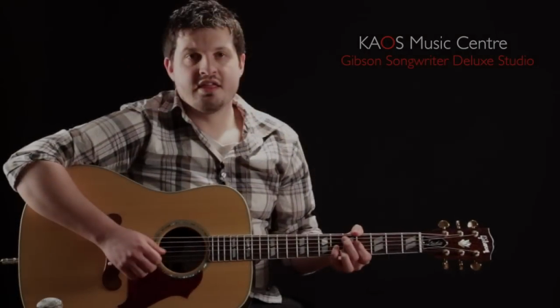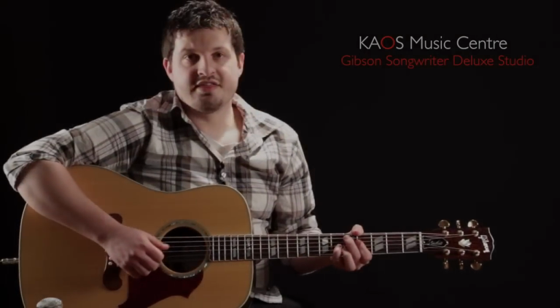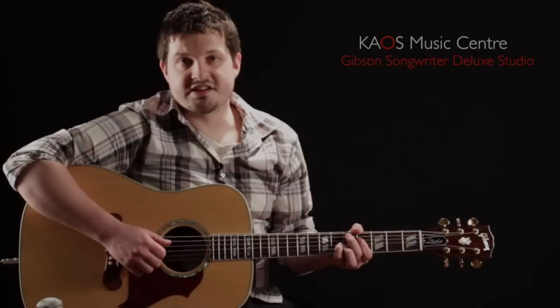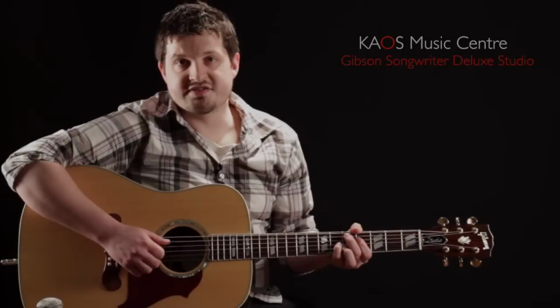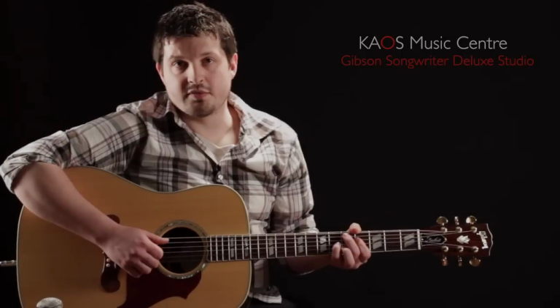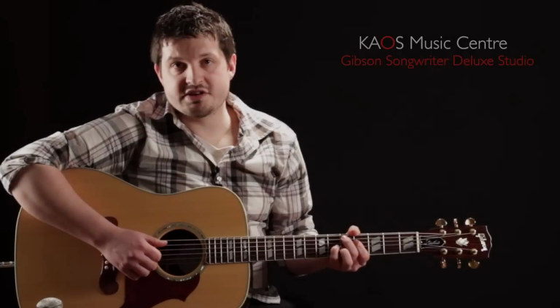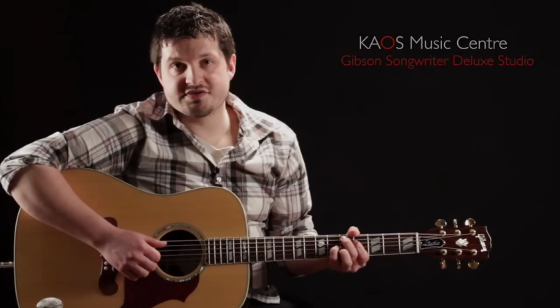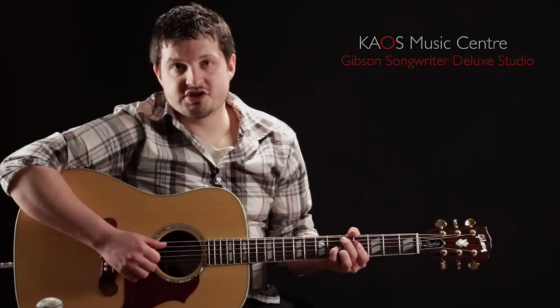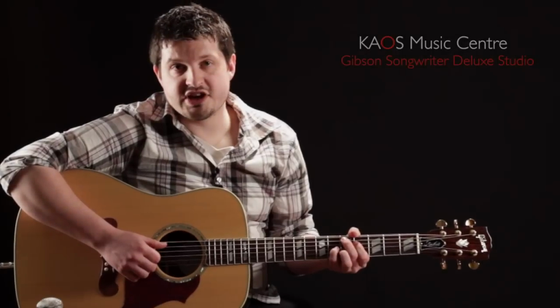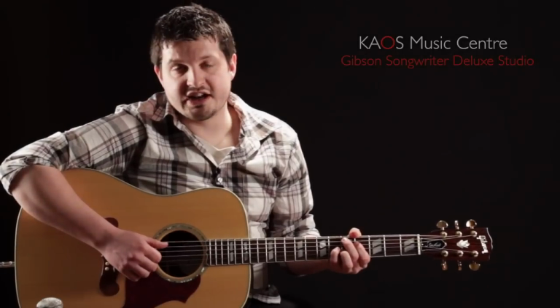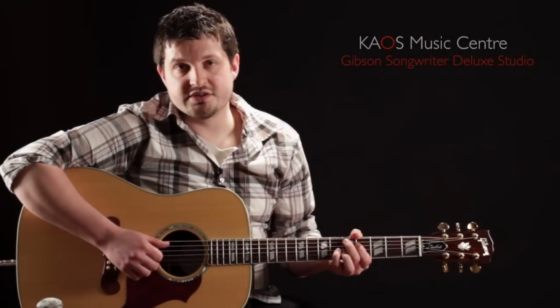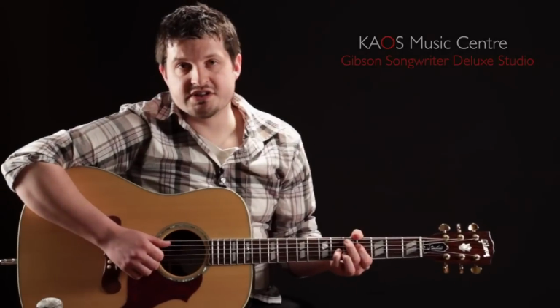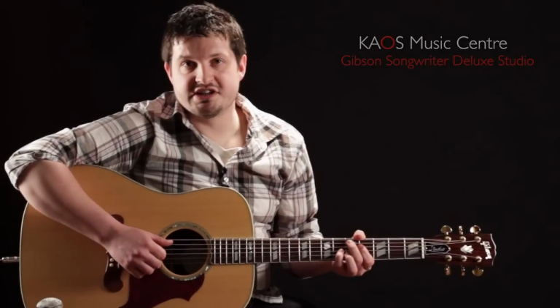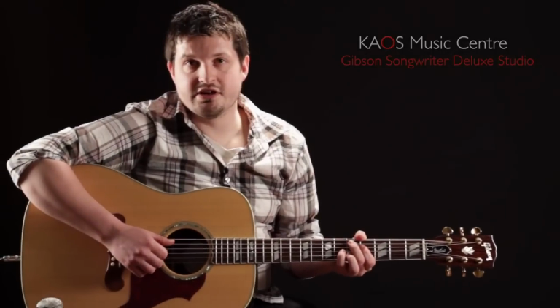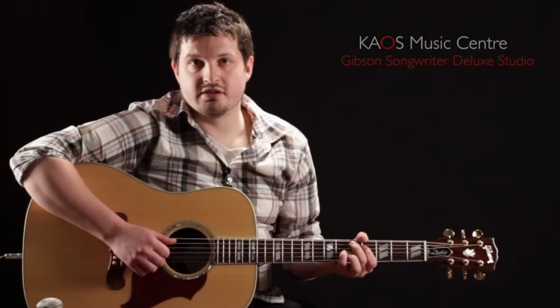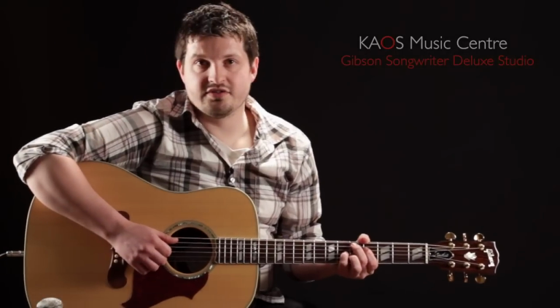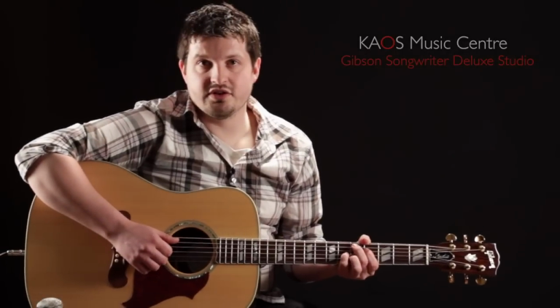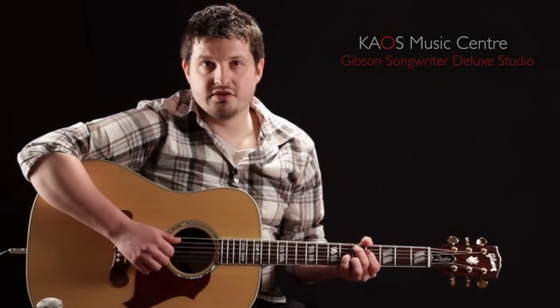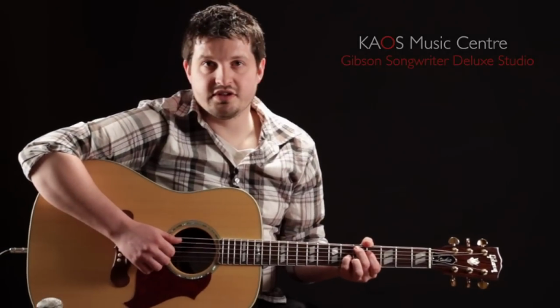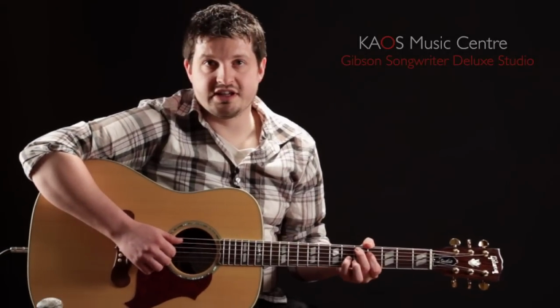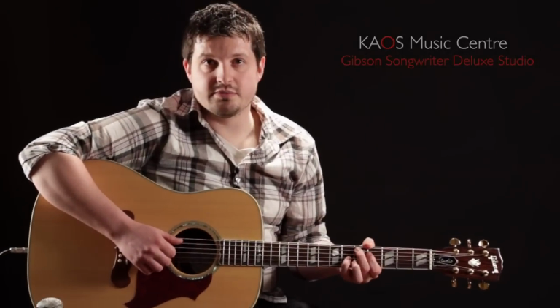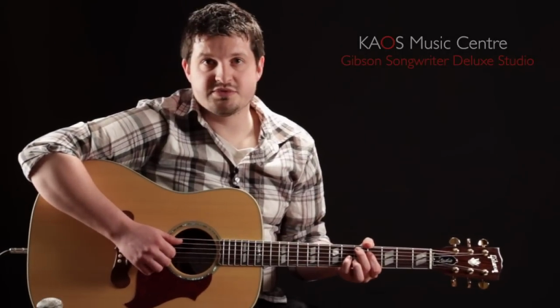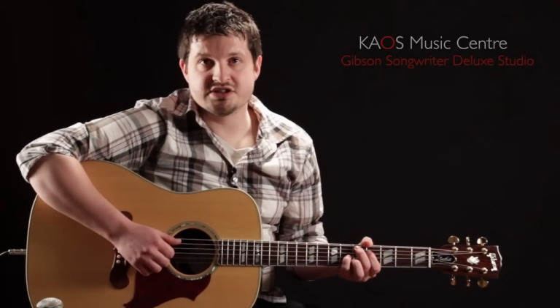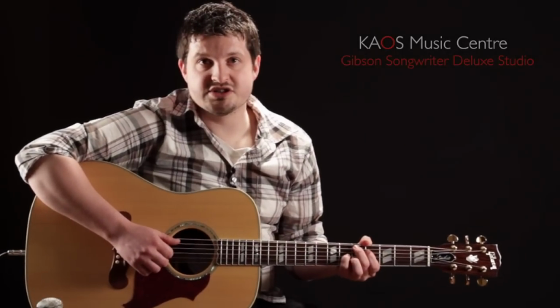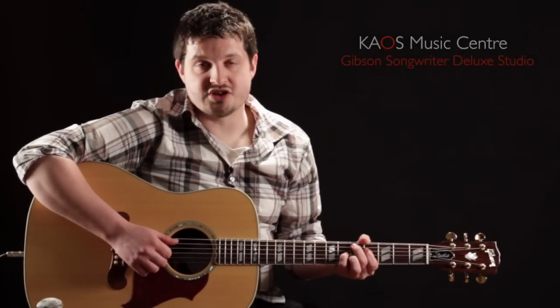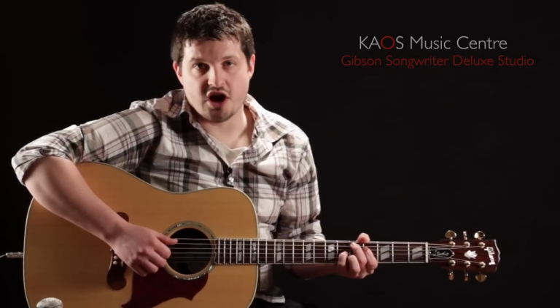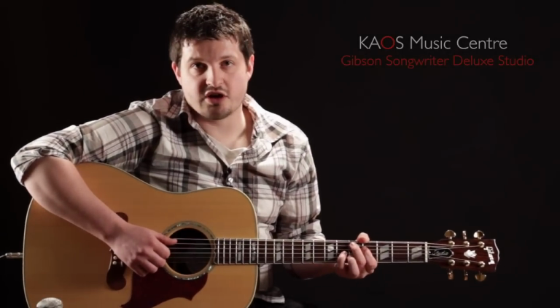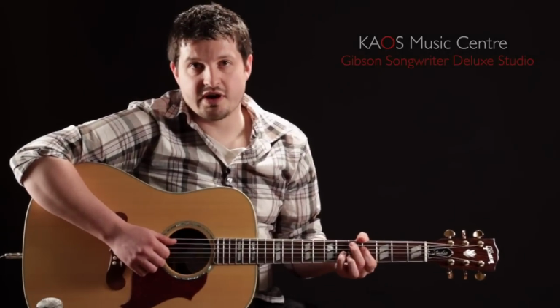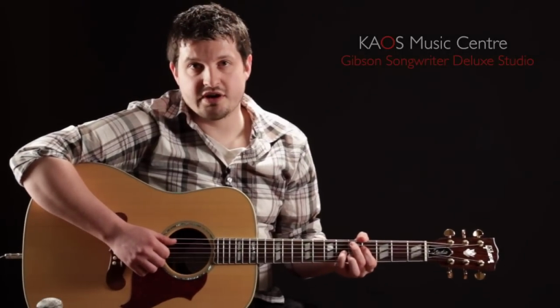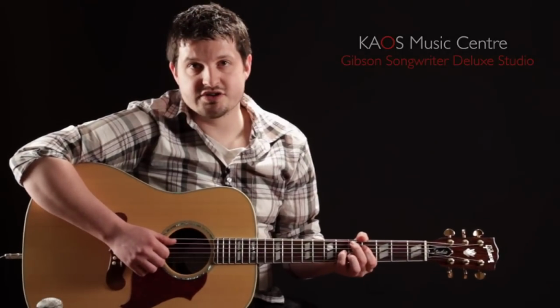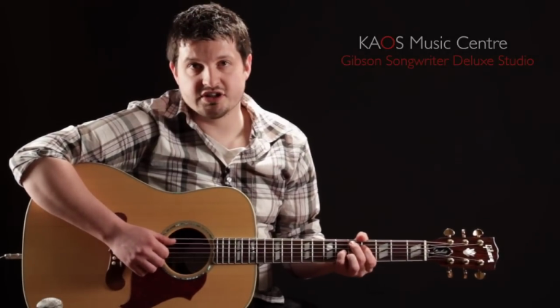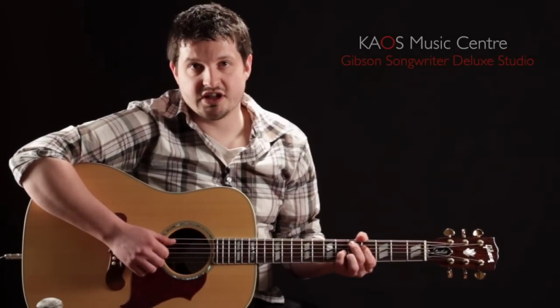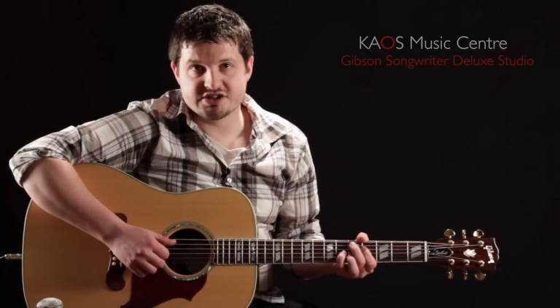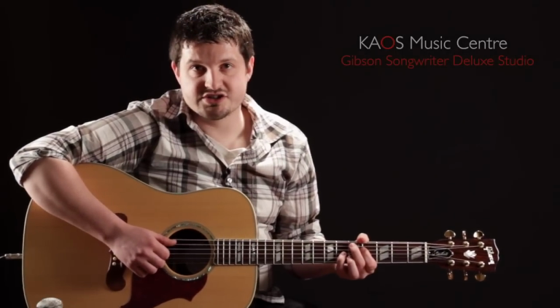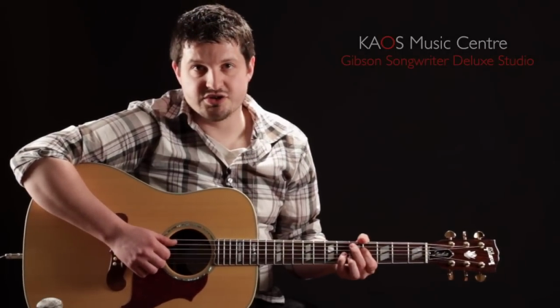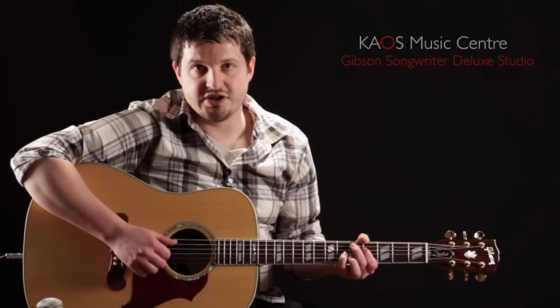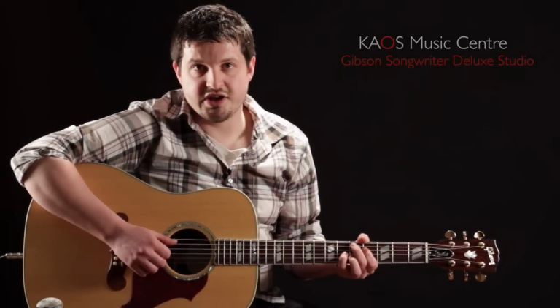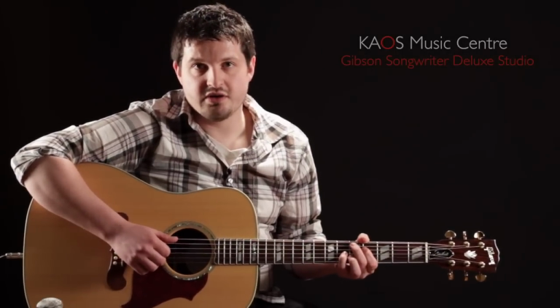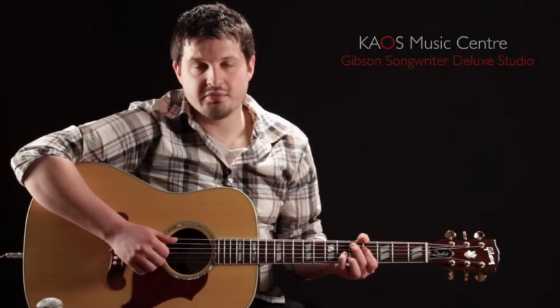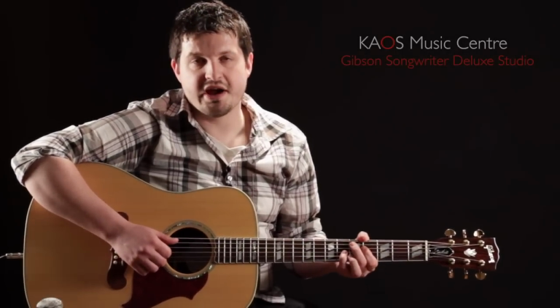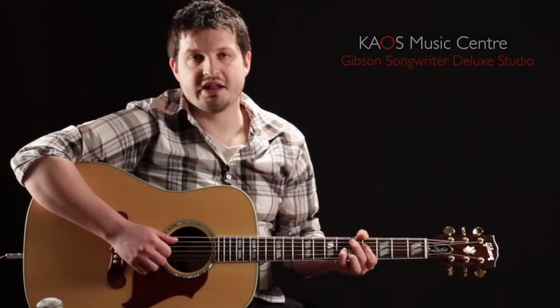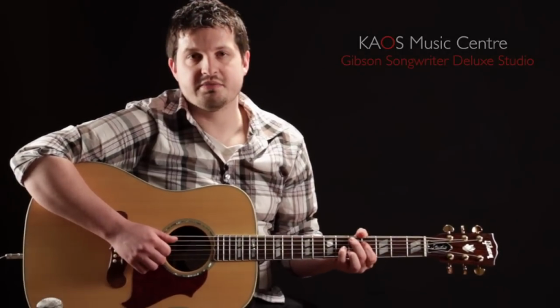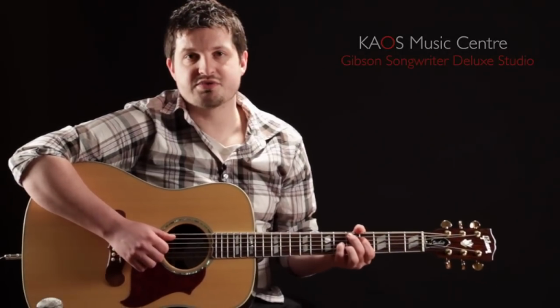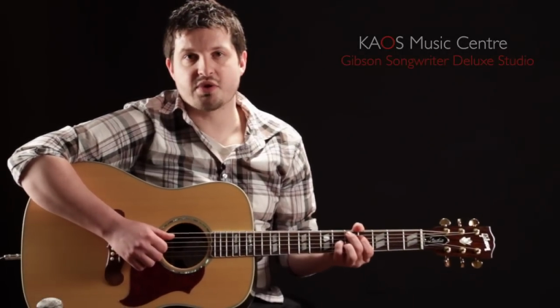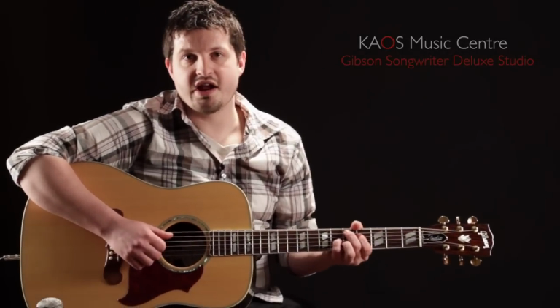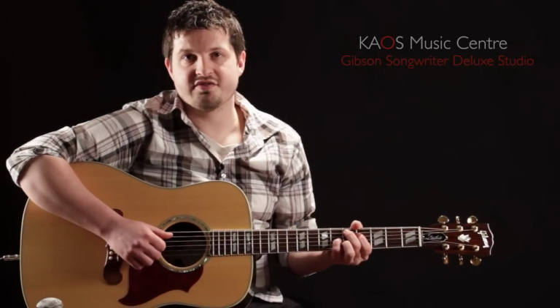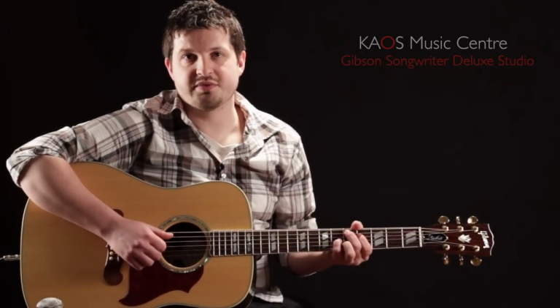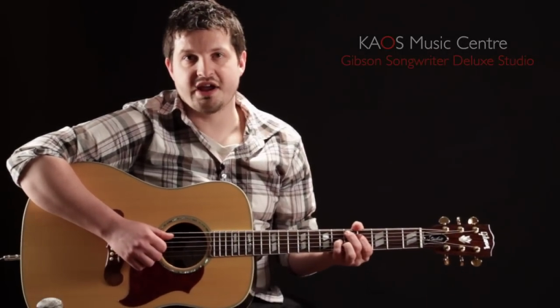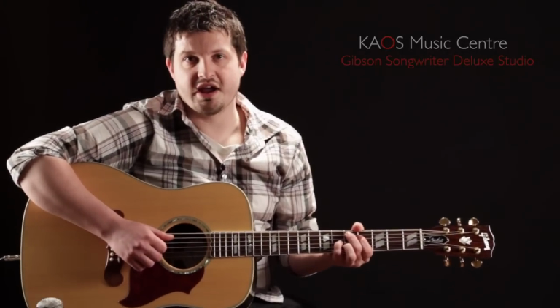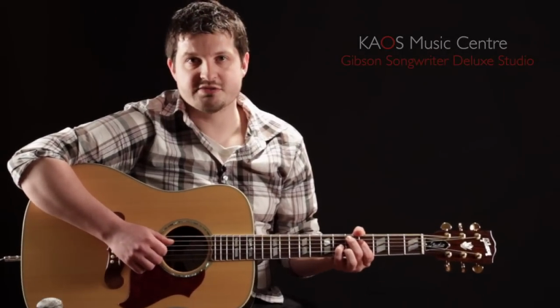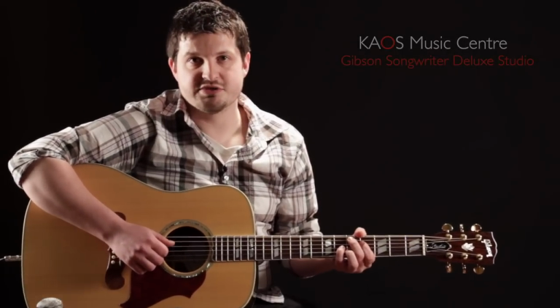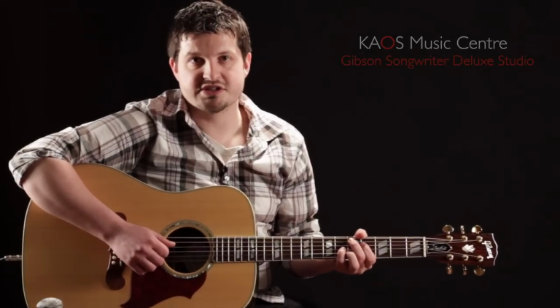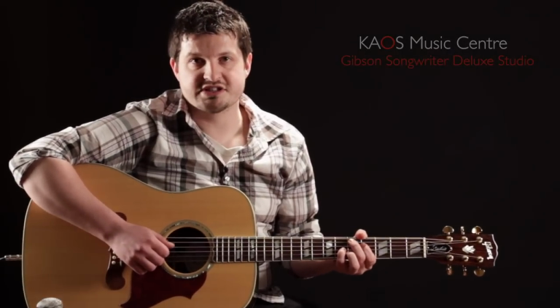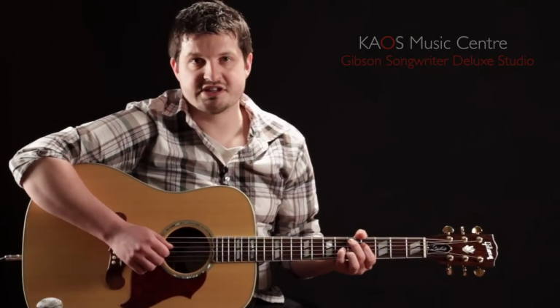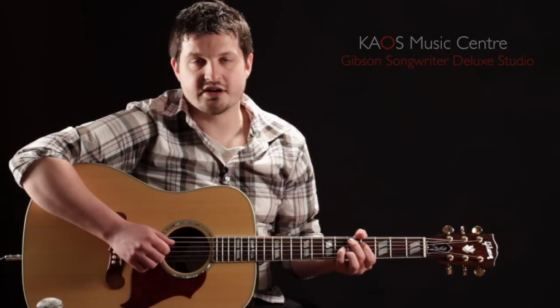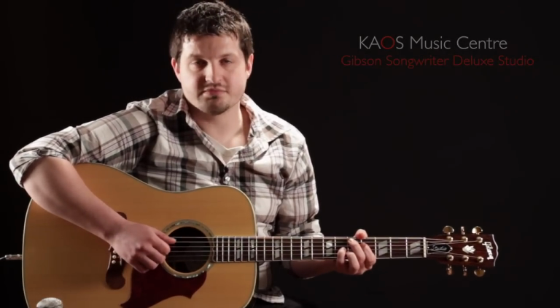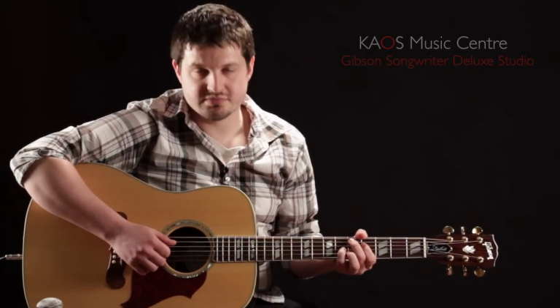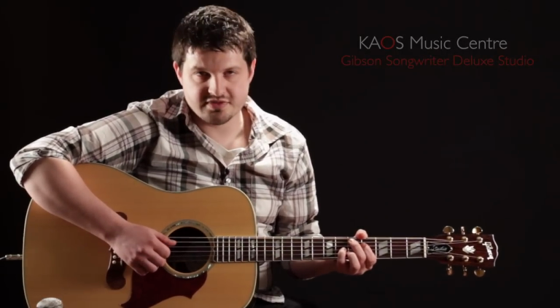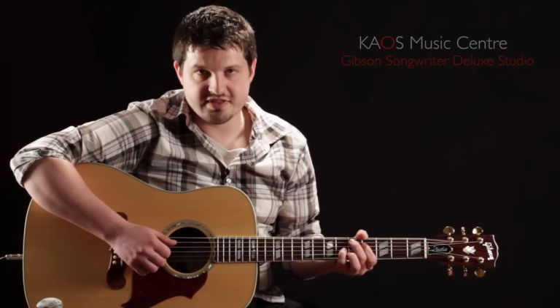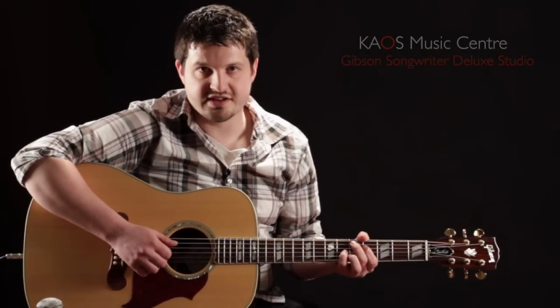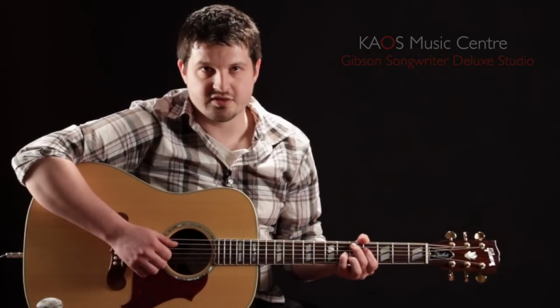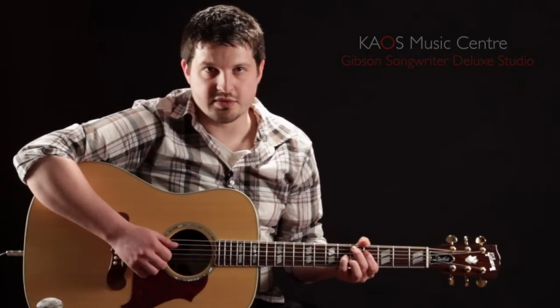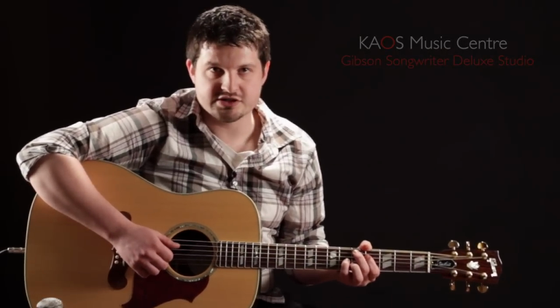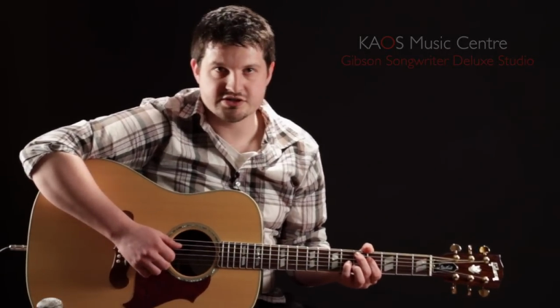Thanks very much for checking out this gear review, the Gibson Songwriter Deluxe Studio. My name is Ryan from Chaos Music Center. Thank you very much.